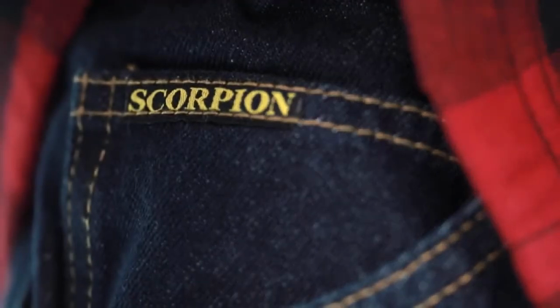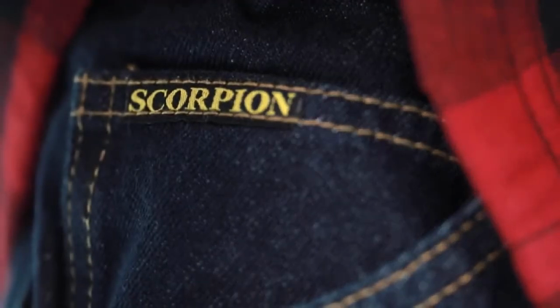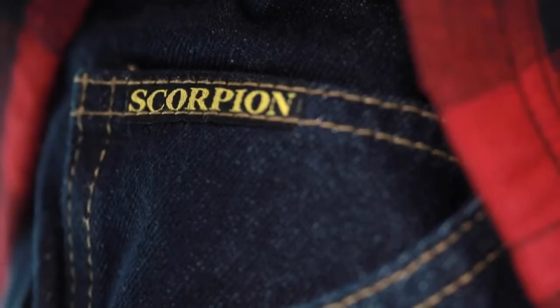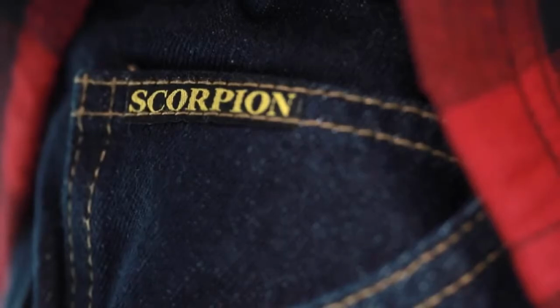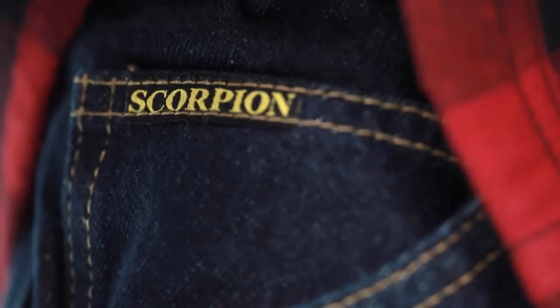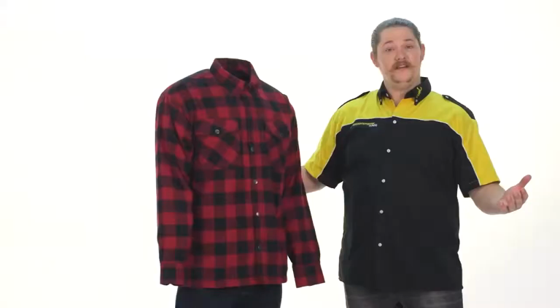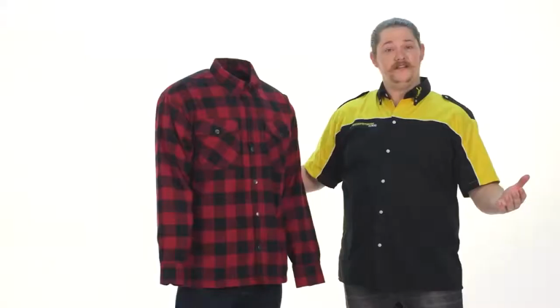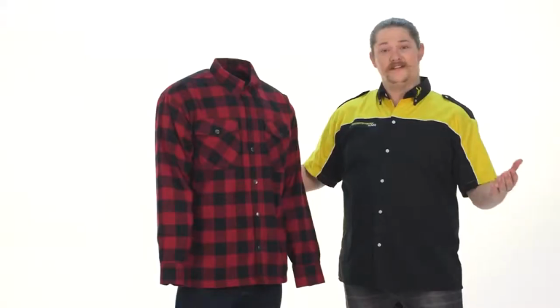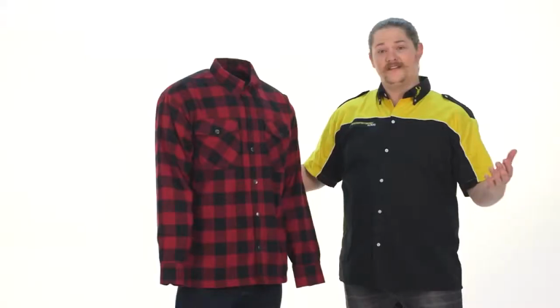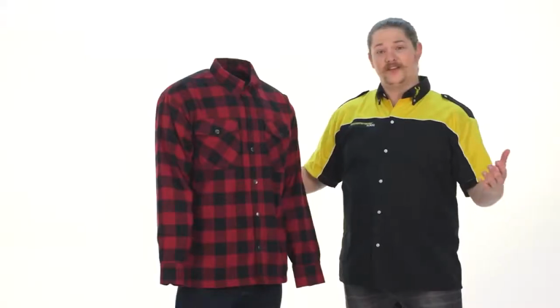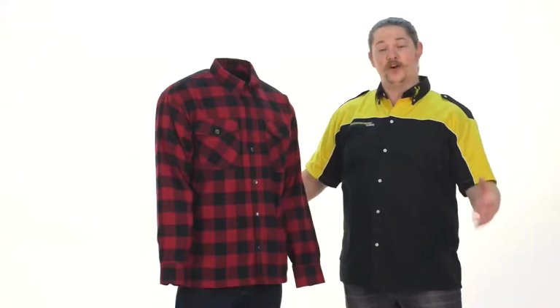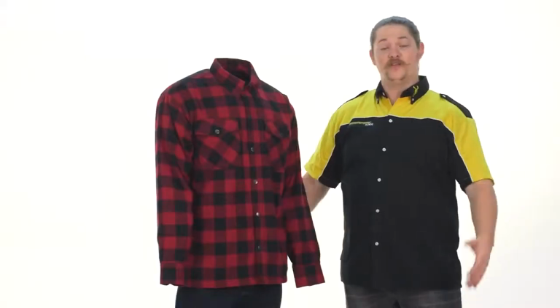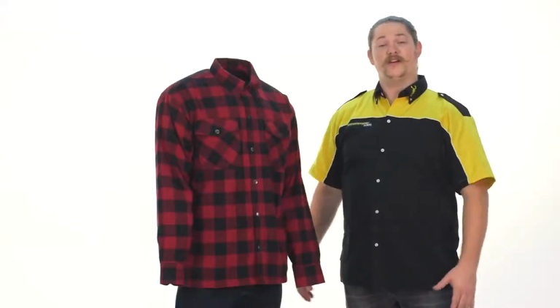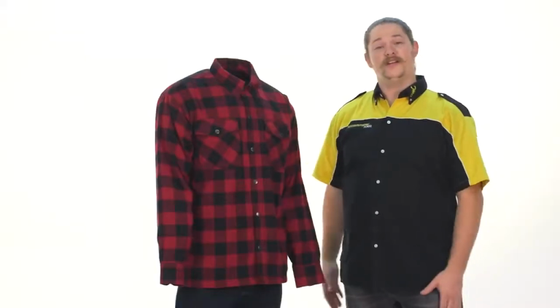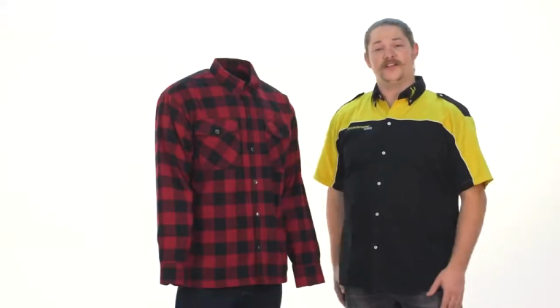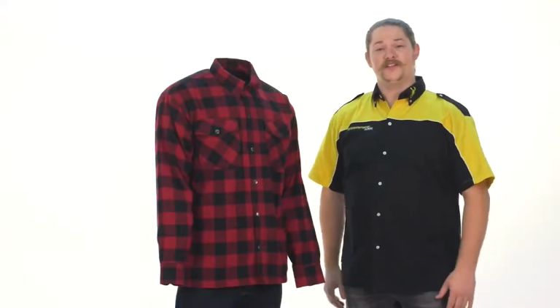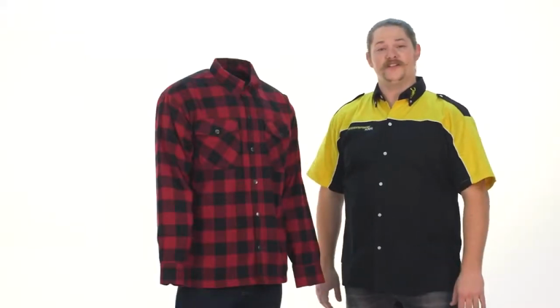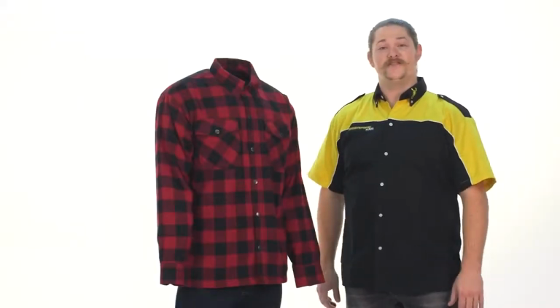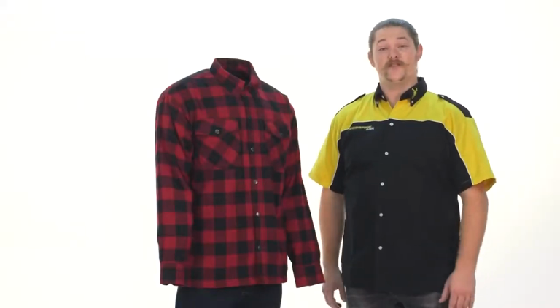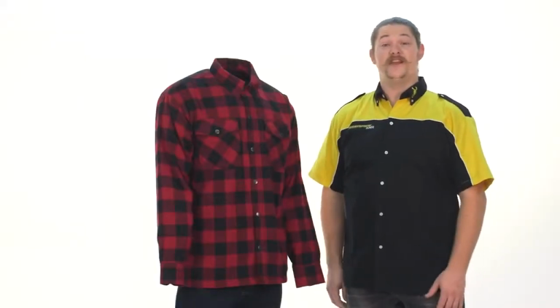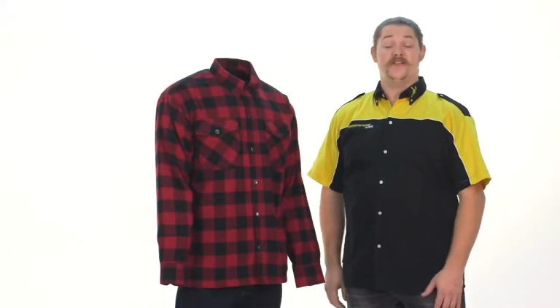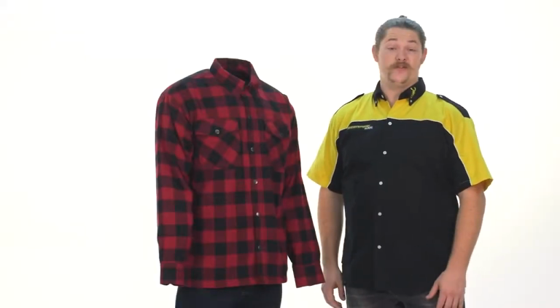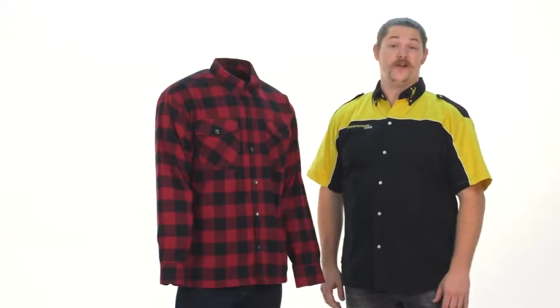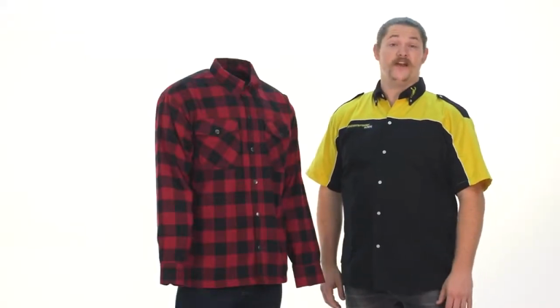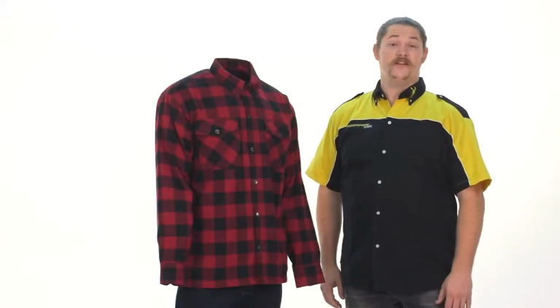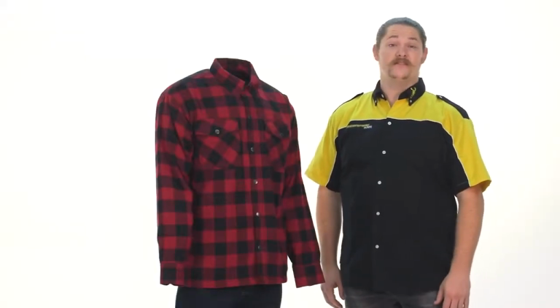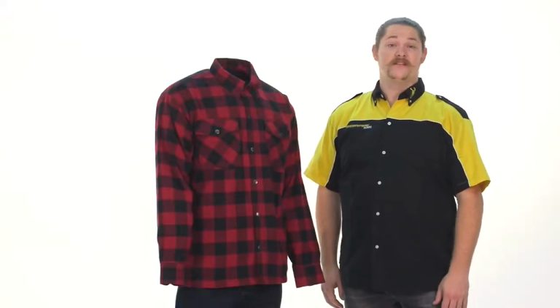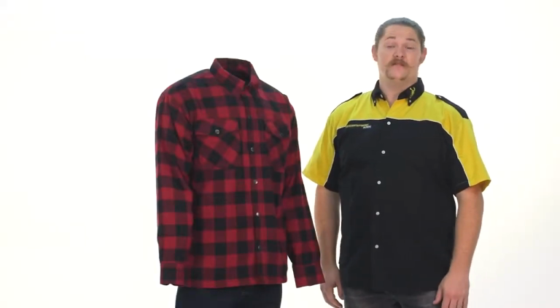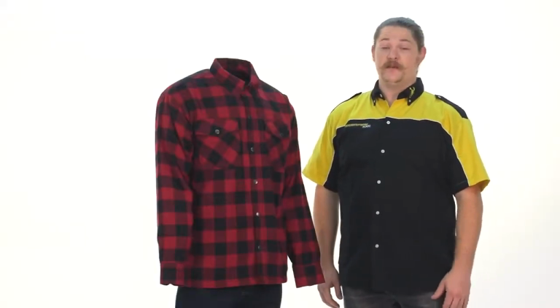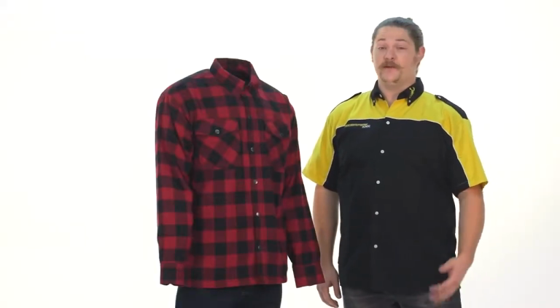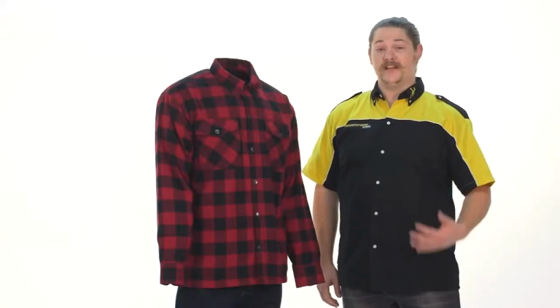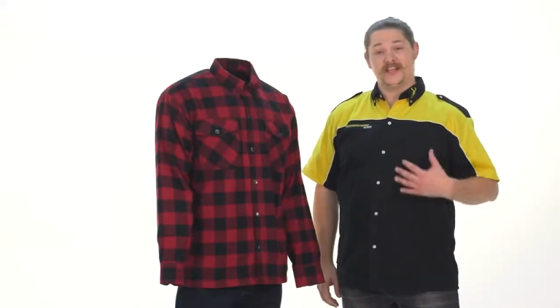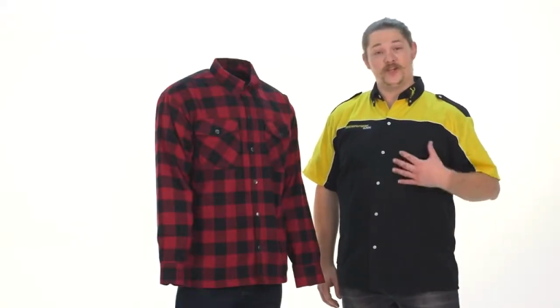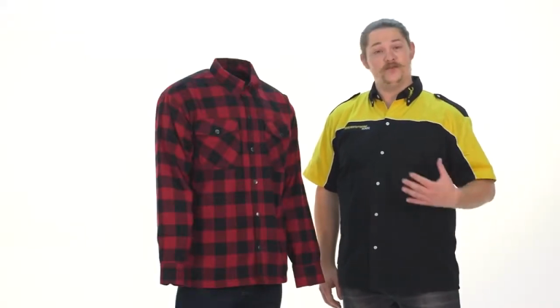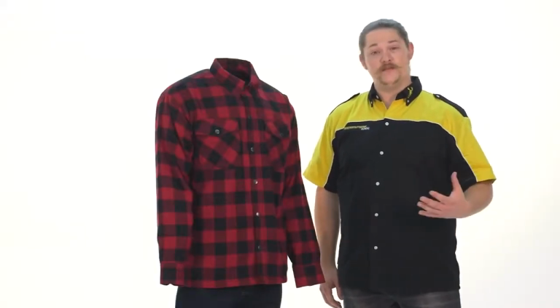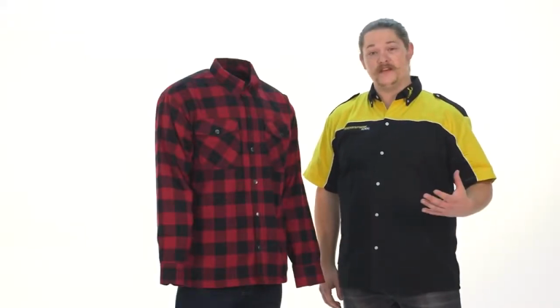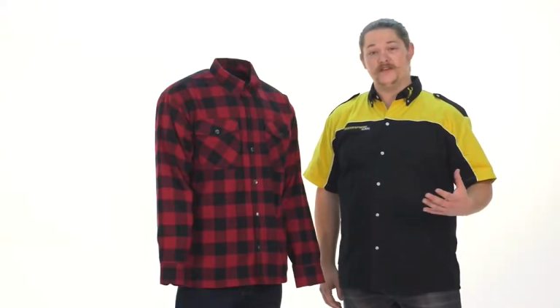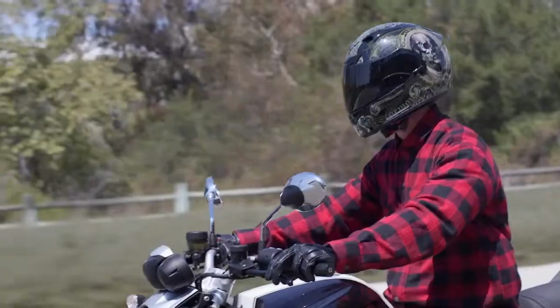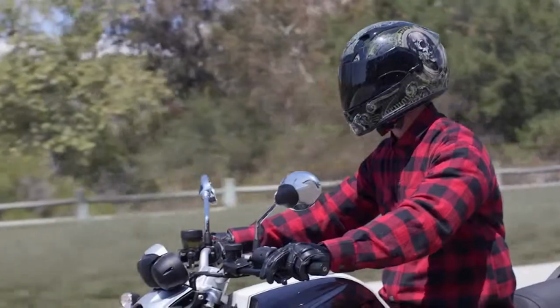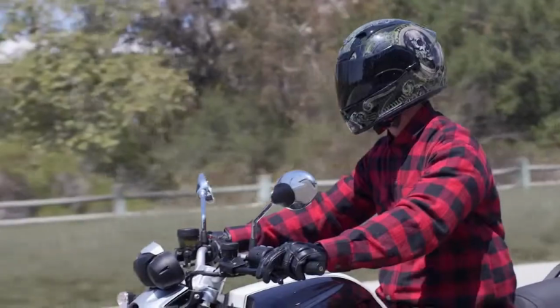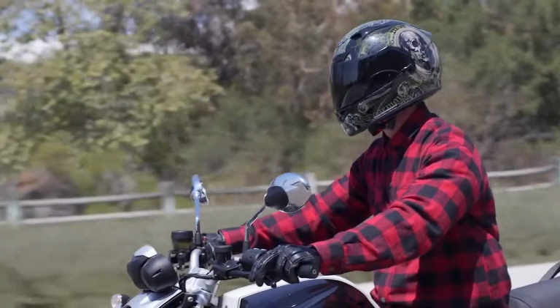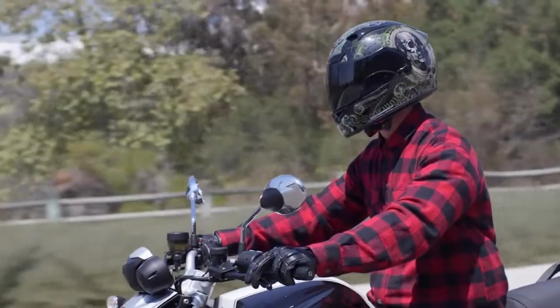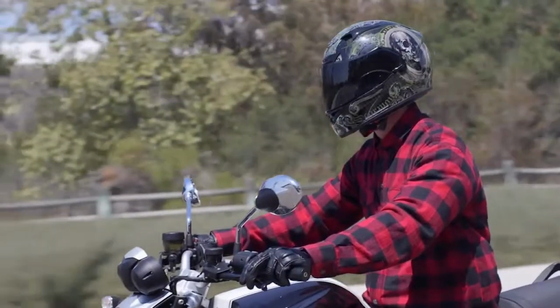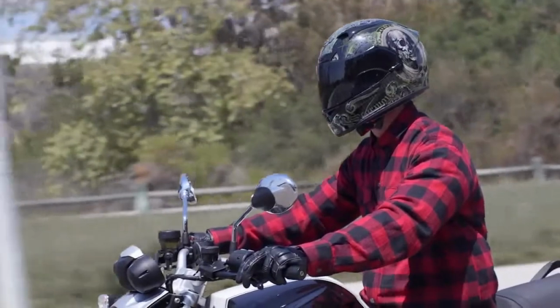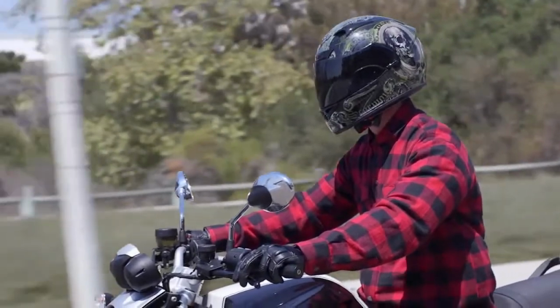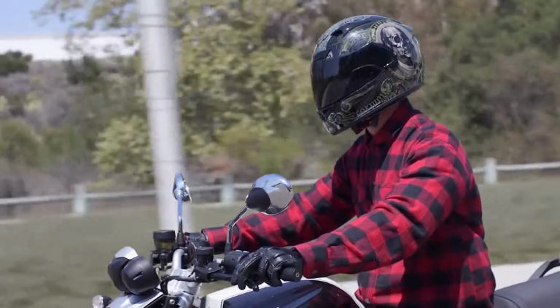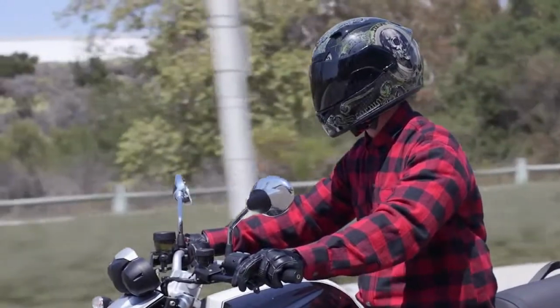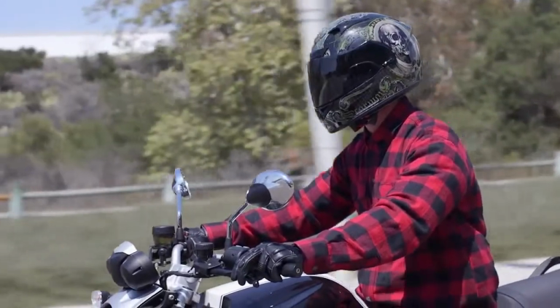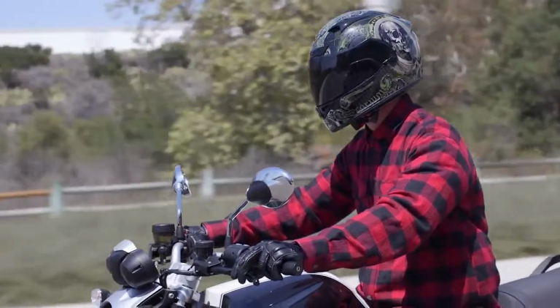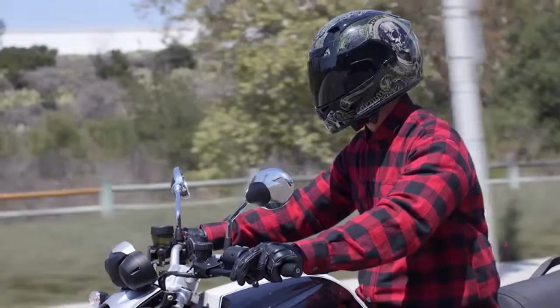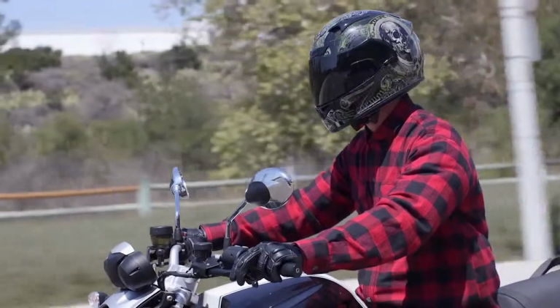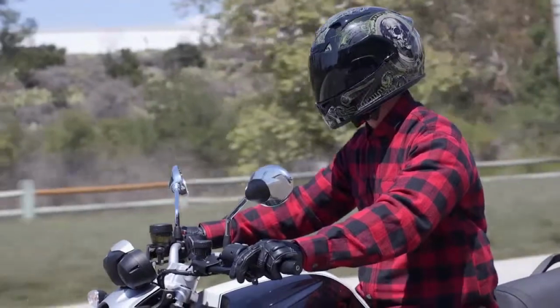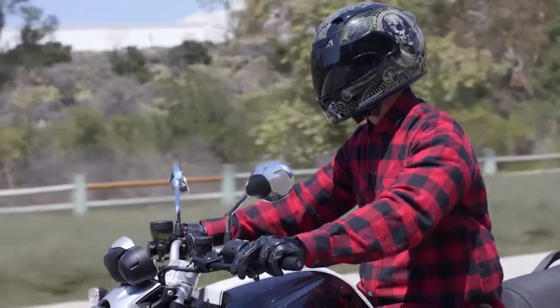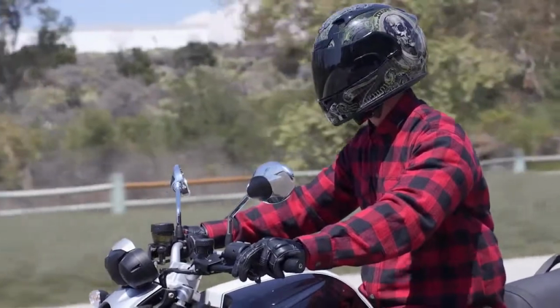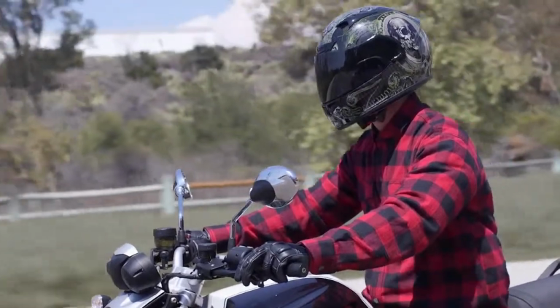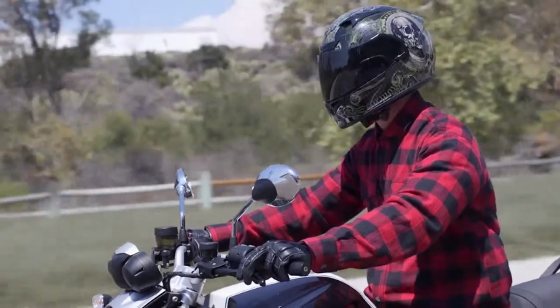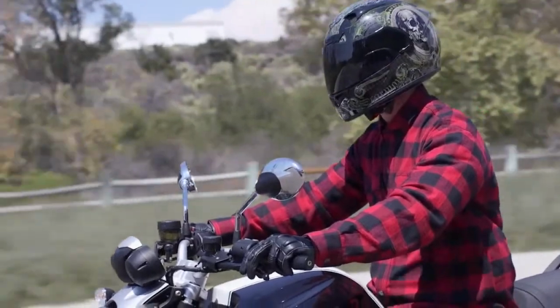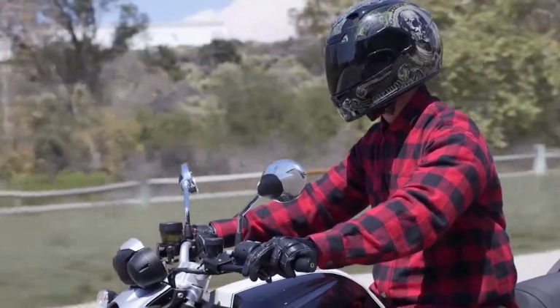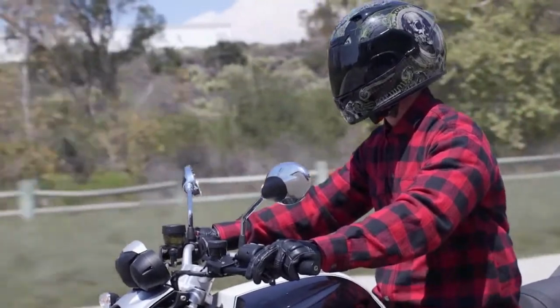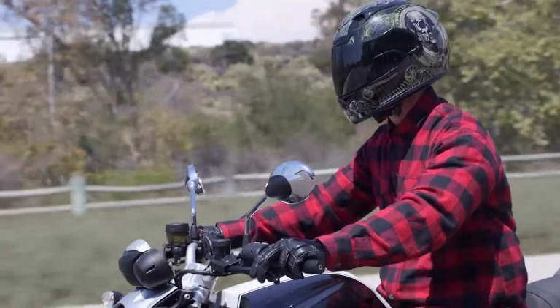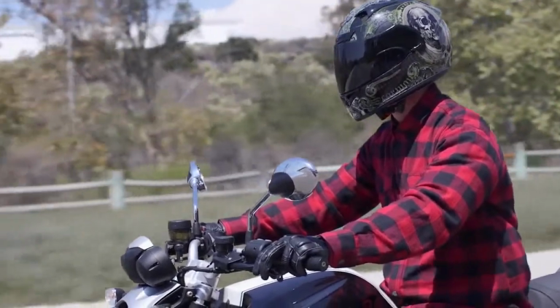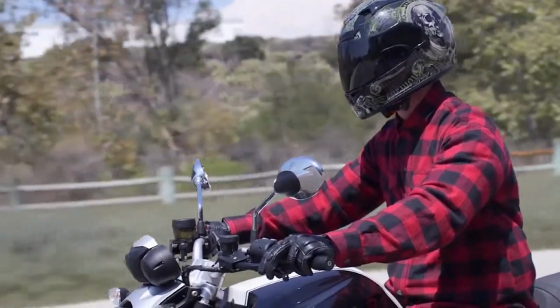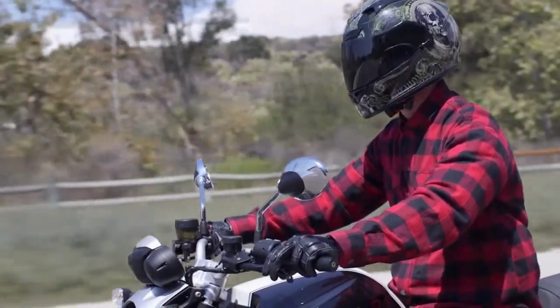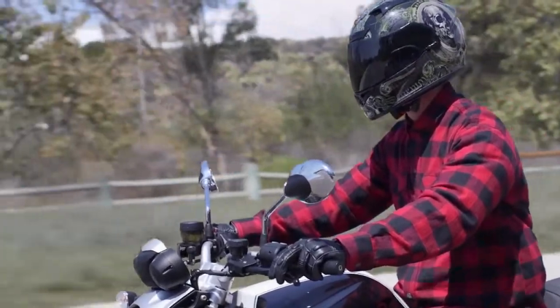Ultimately the Covert Collection is for the every rider — people like you and me who don't want to compromise safety when trying to look good on the motorcycle.